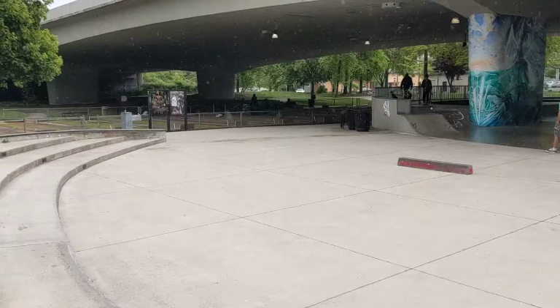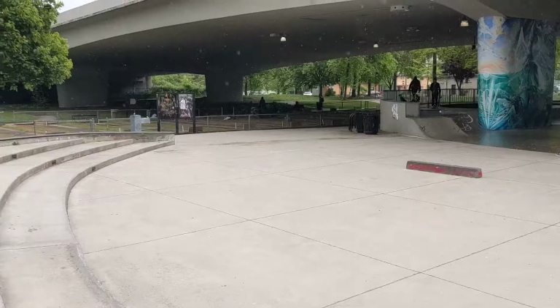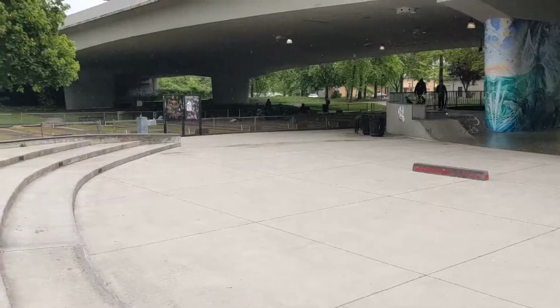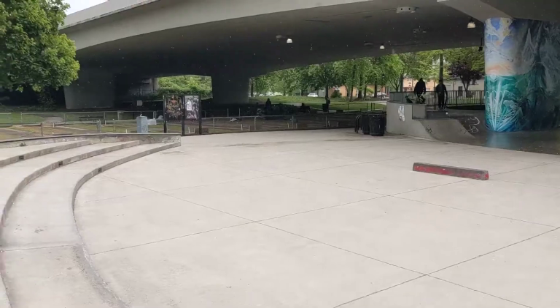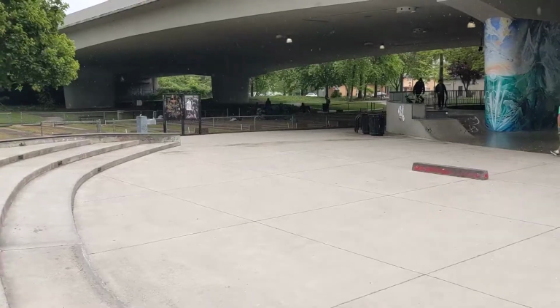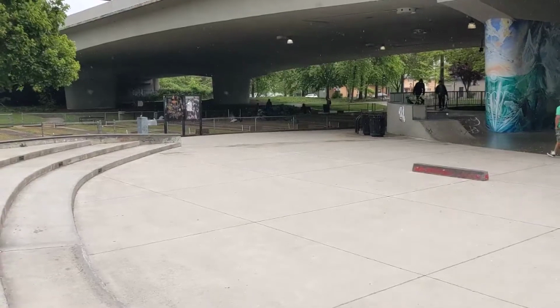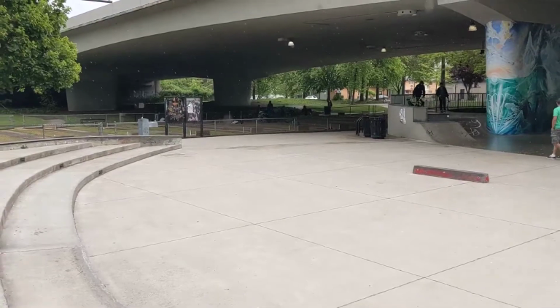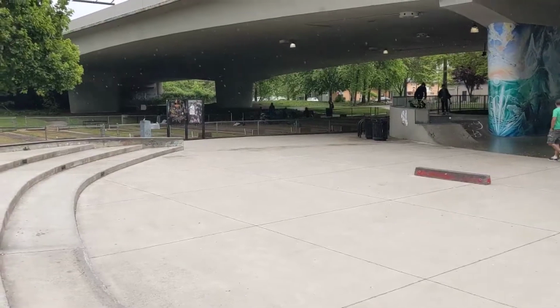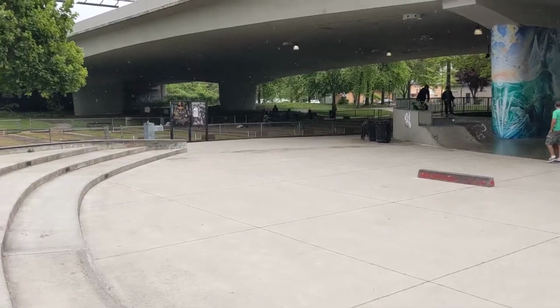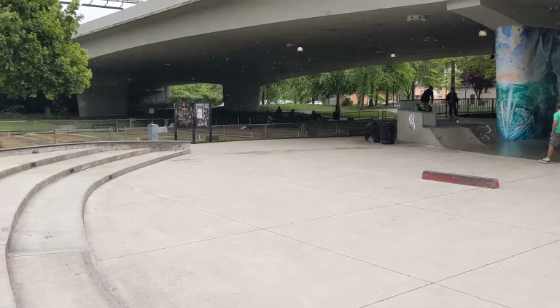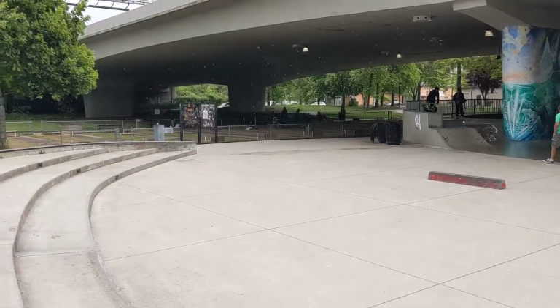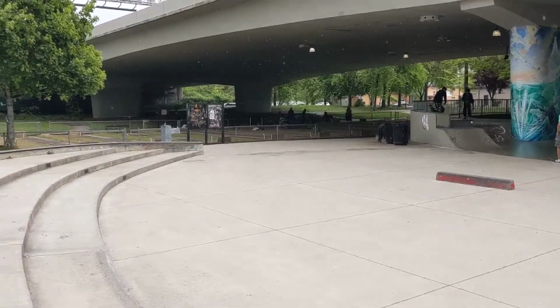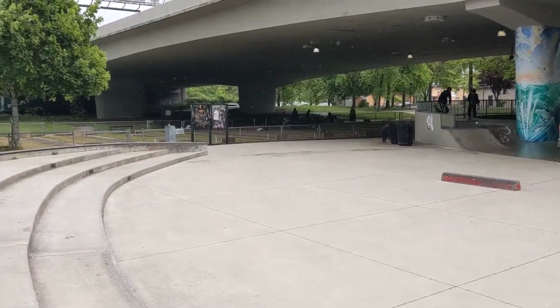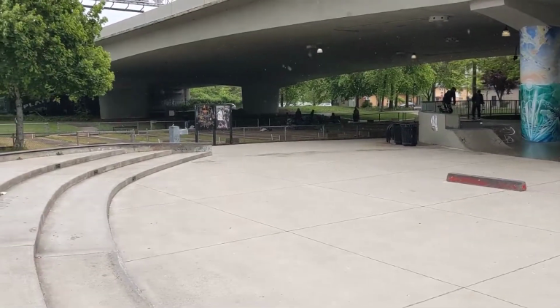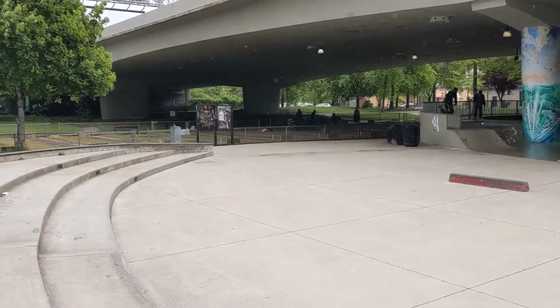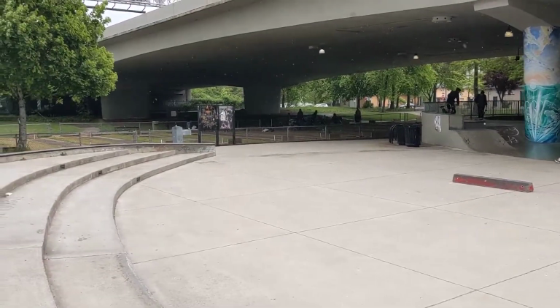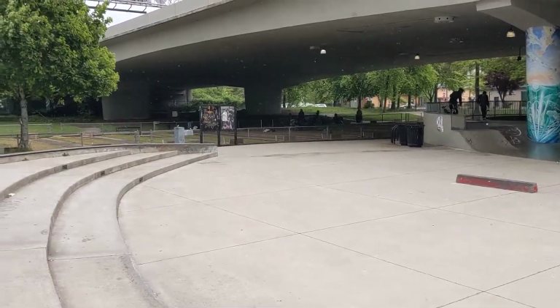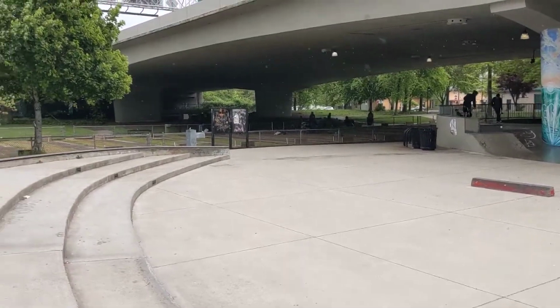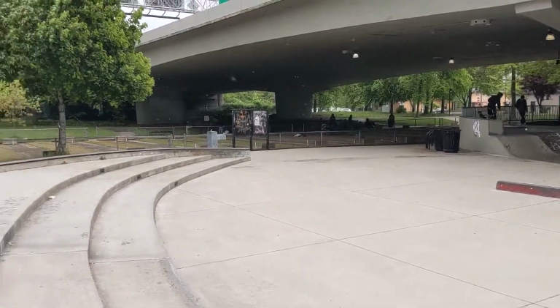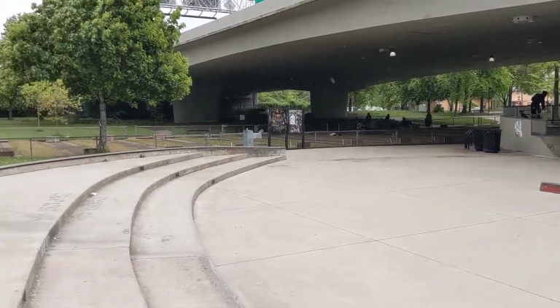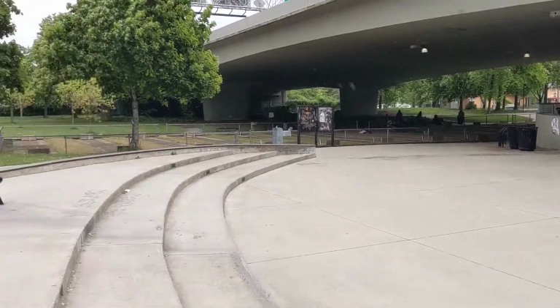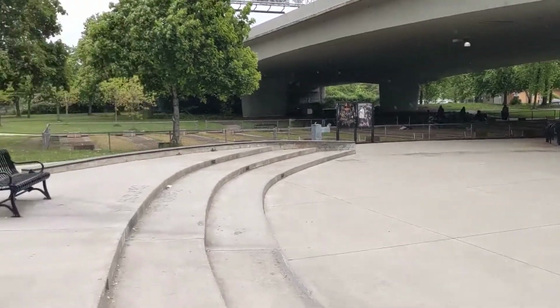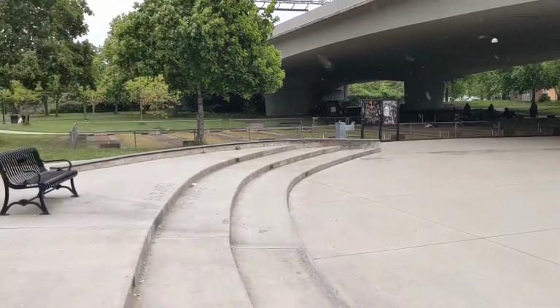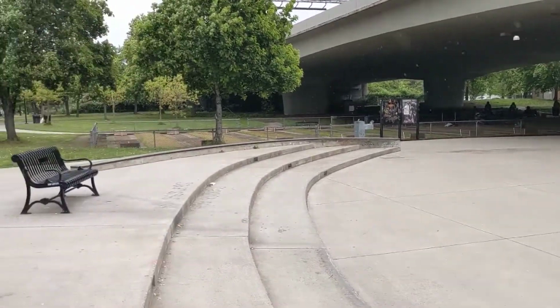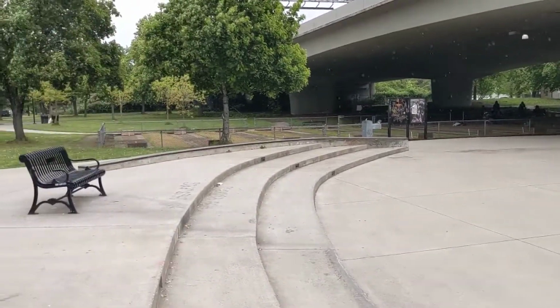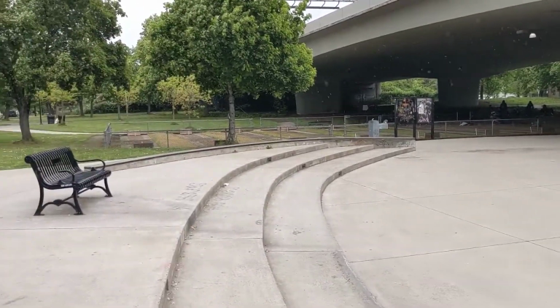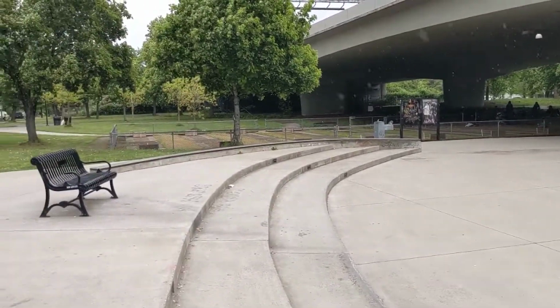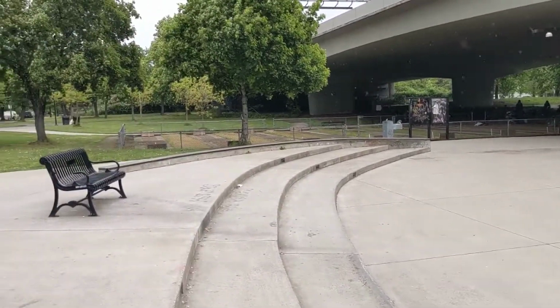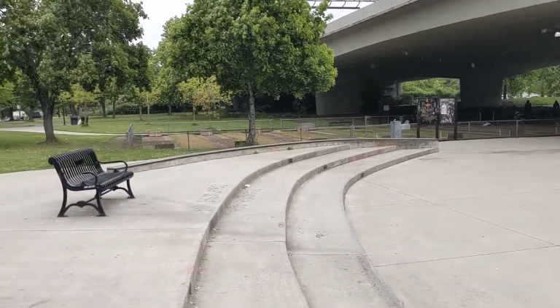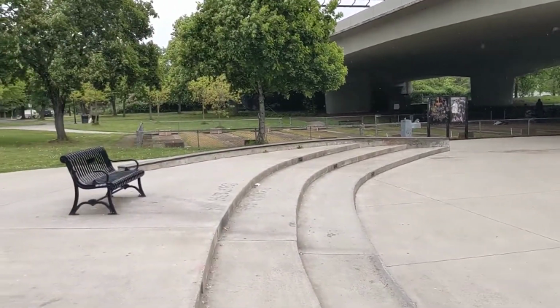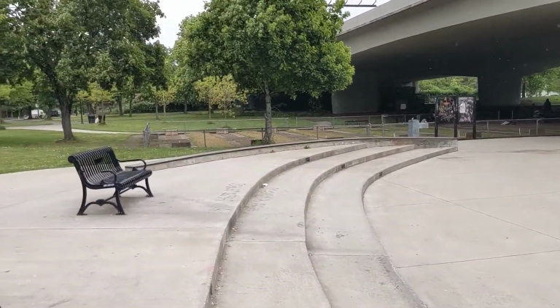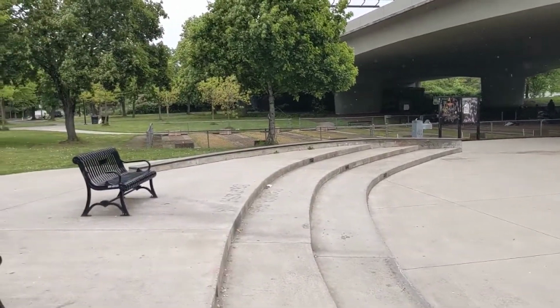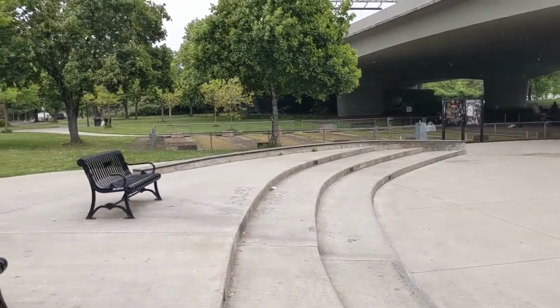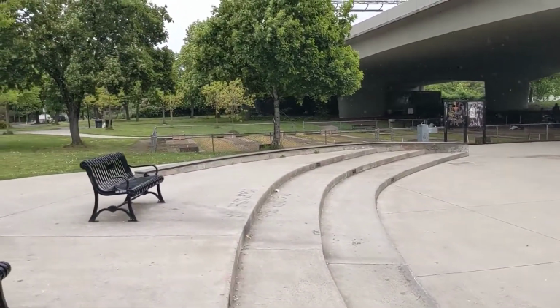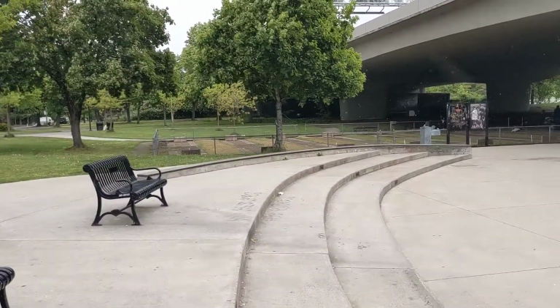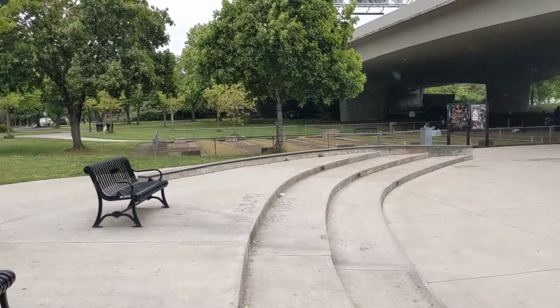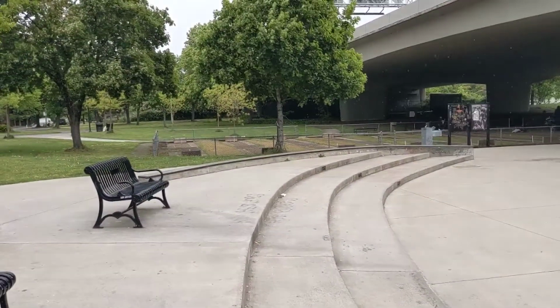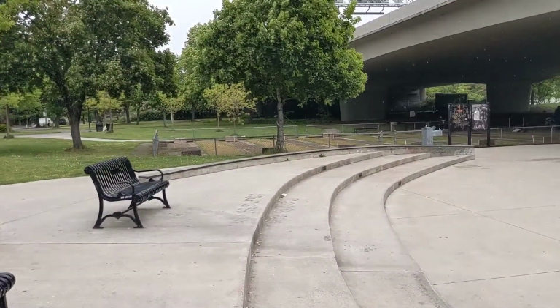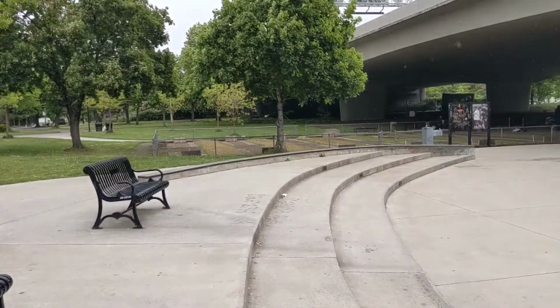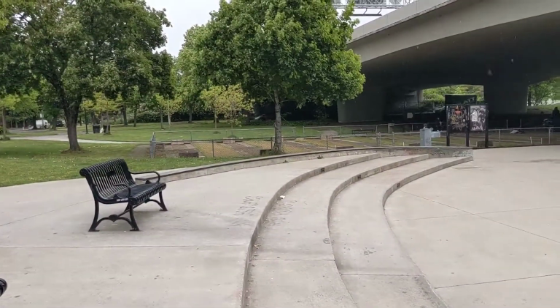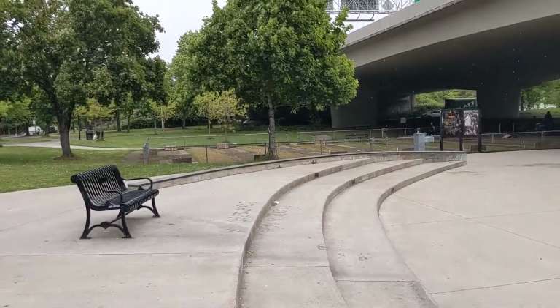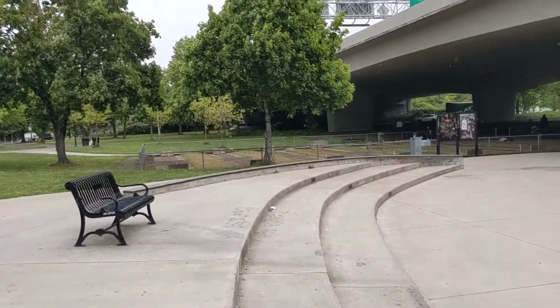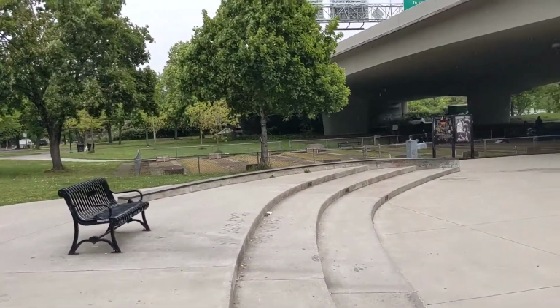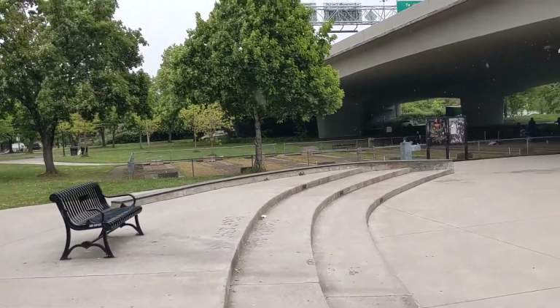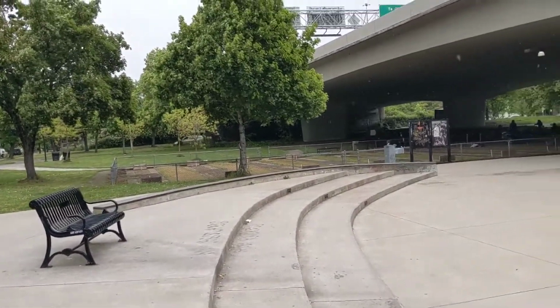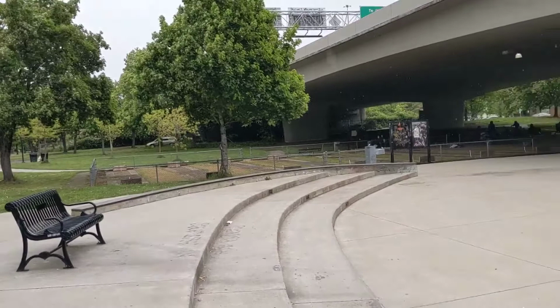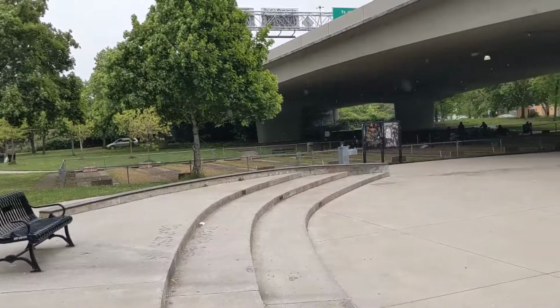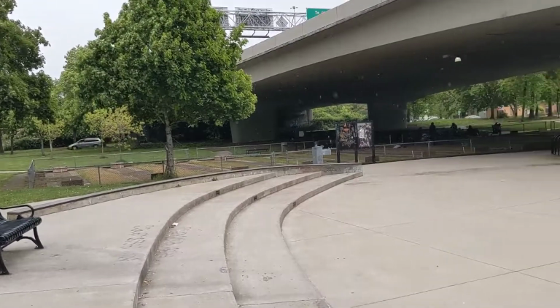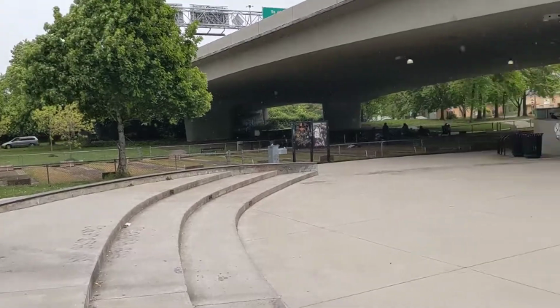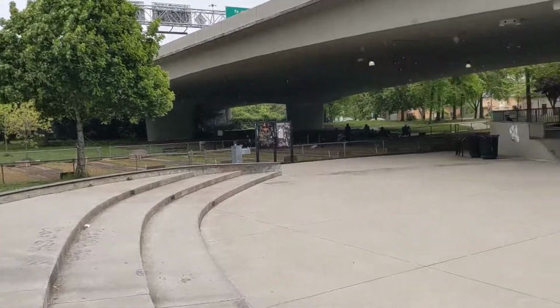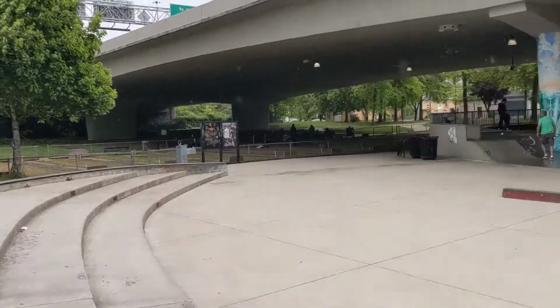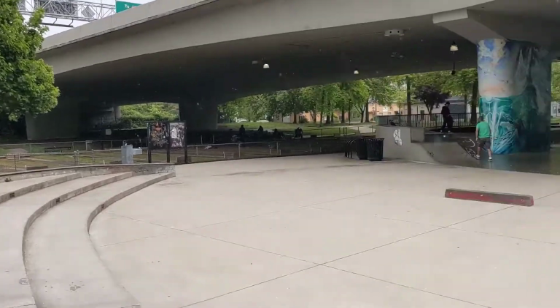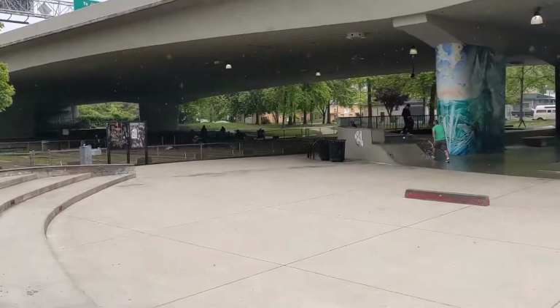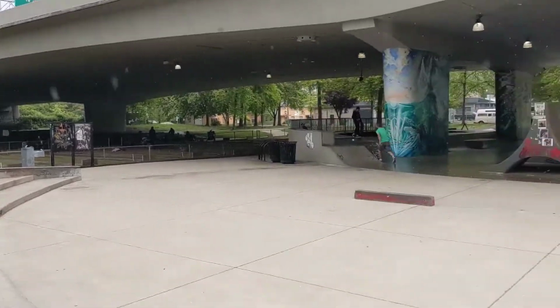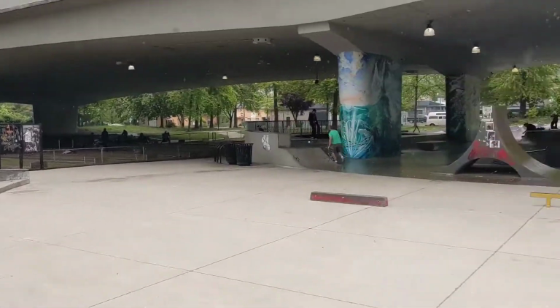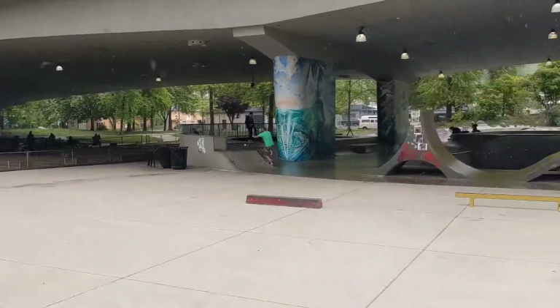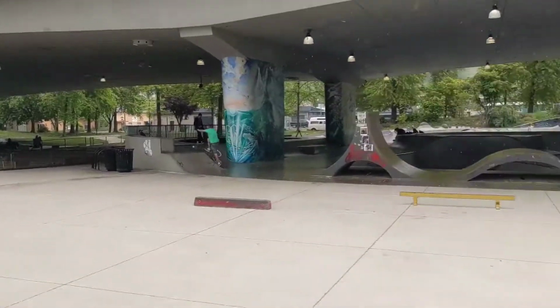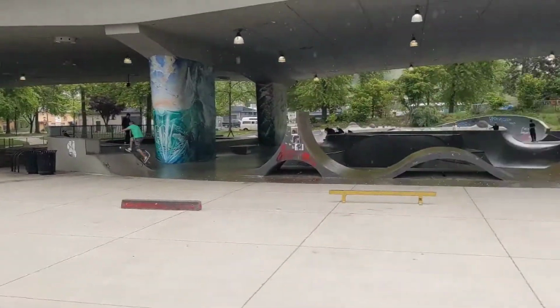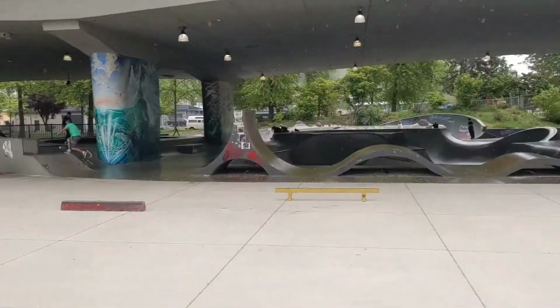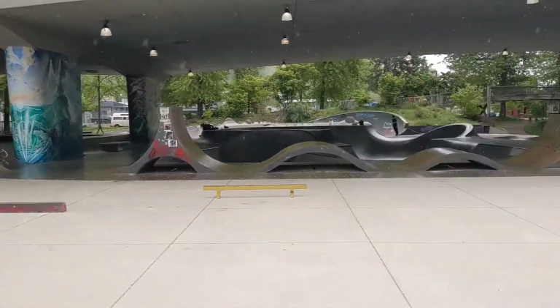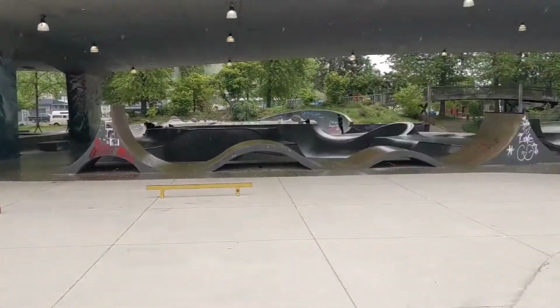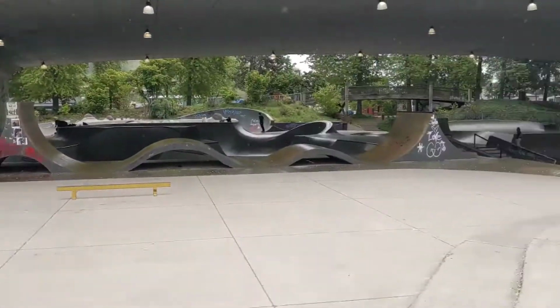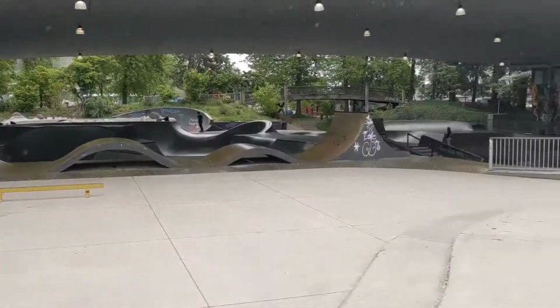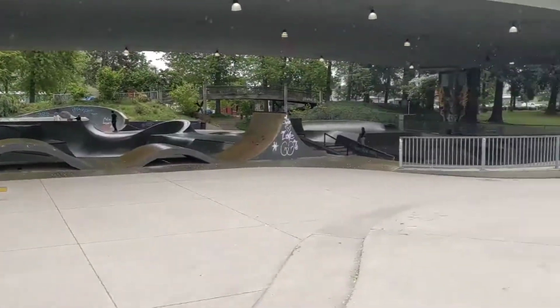I'm in Eugene, Oregon, here at the Washington Jefferson Skate Park and Urban Plaza.